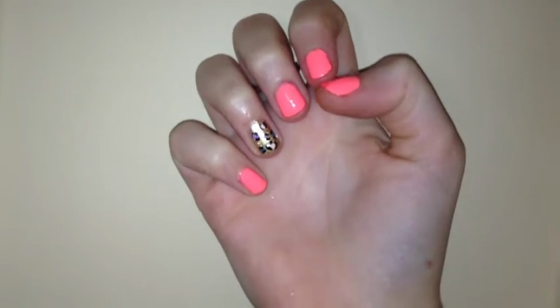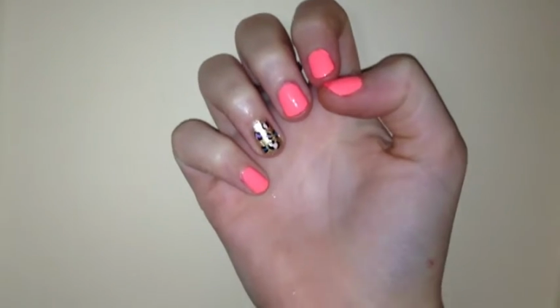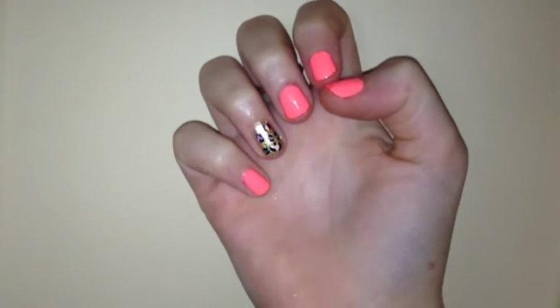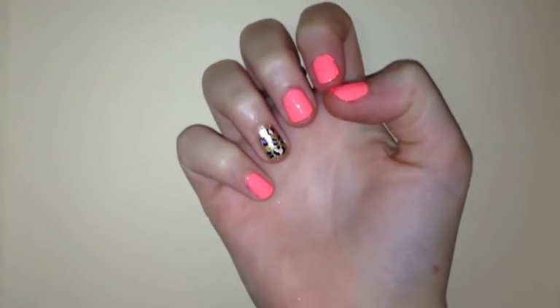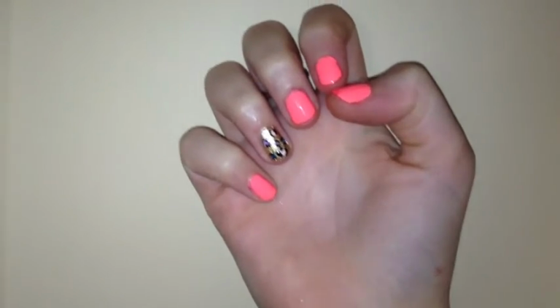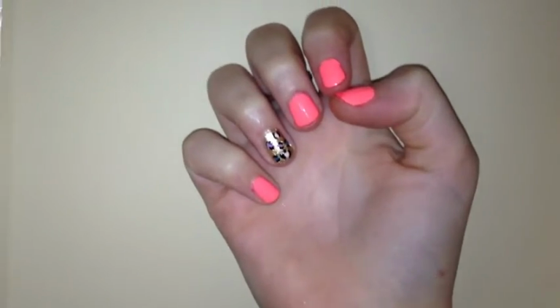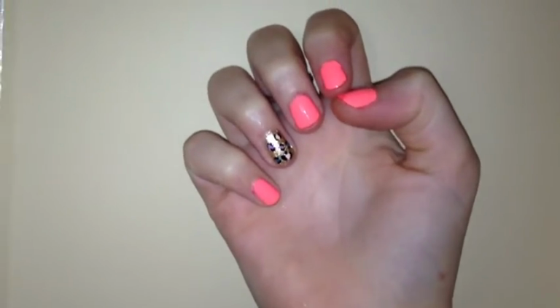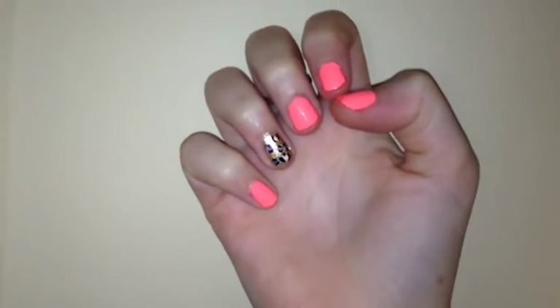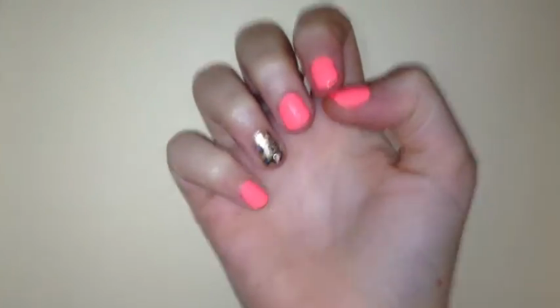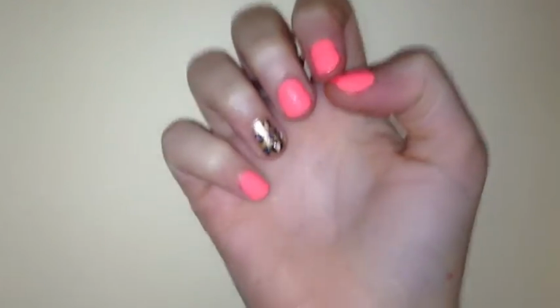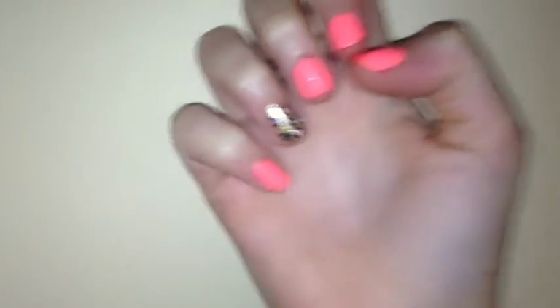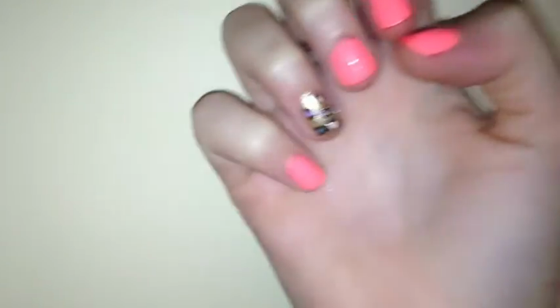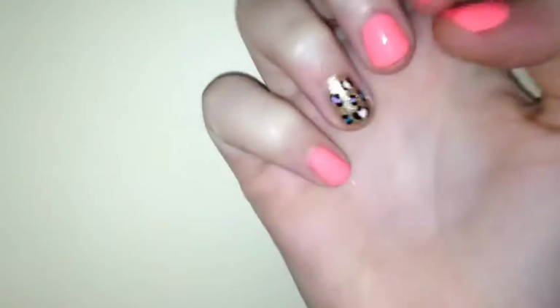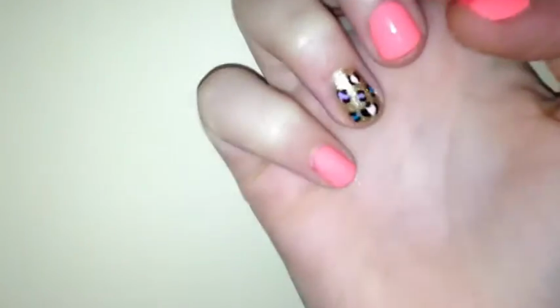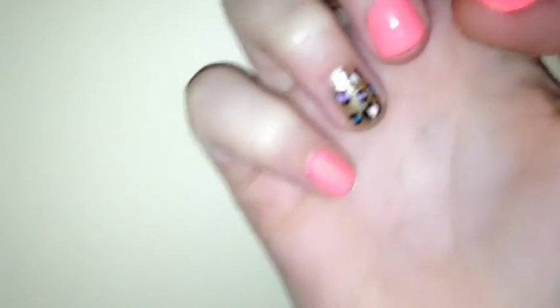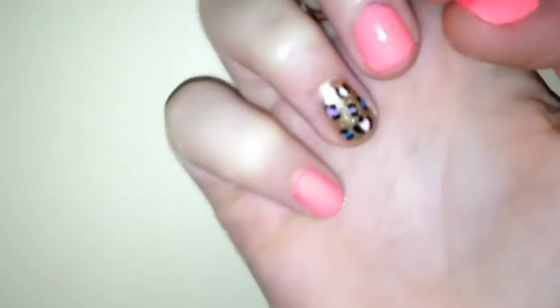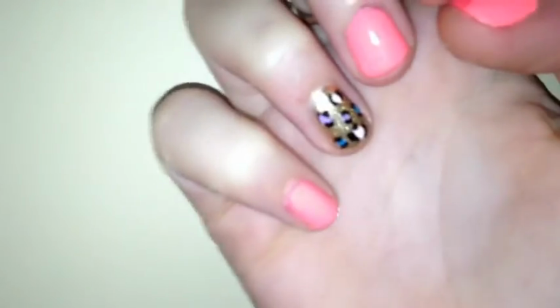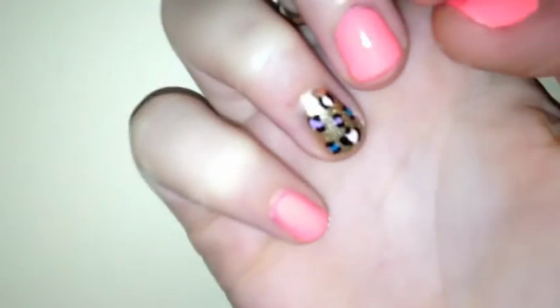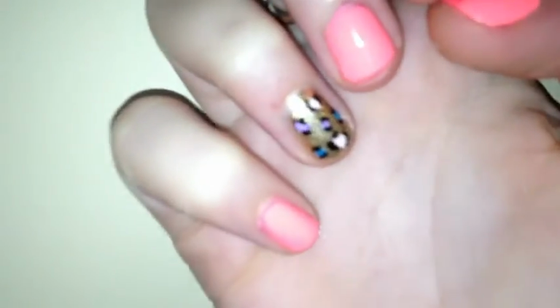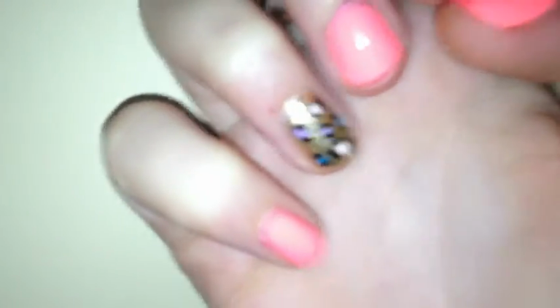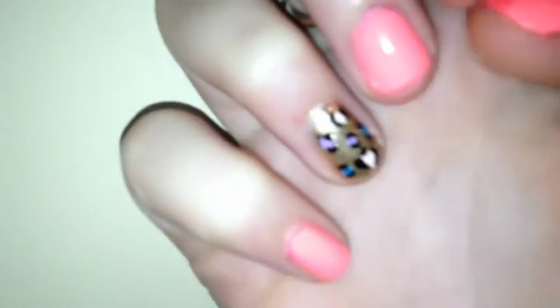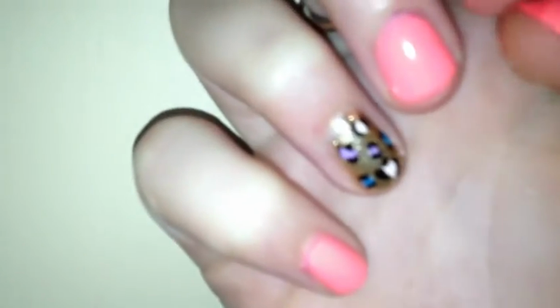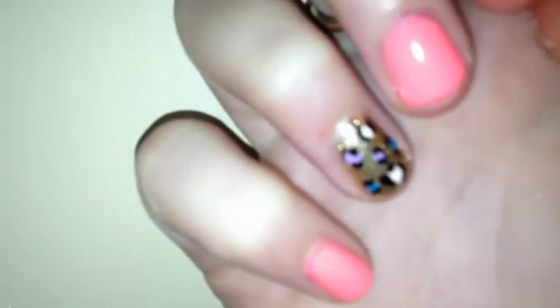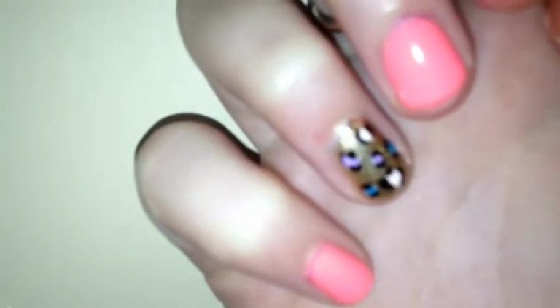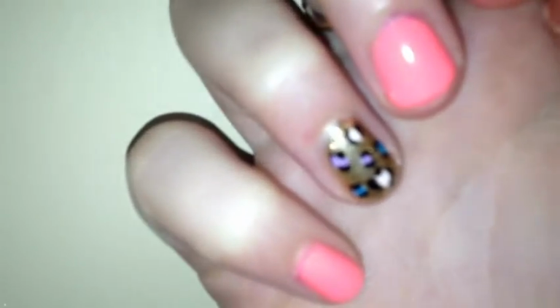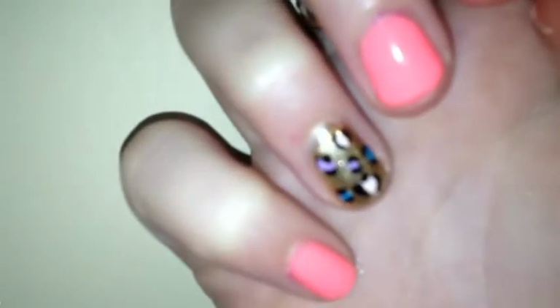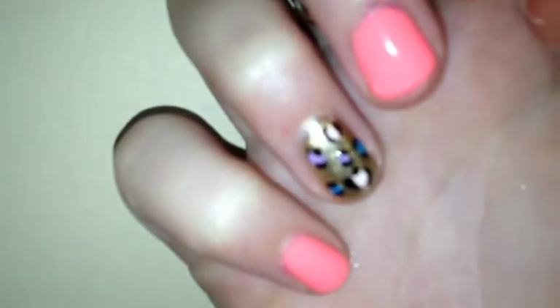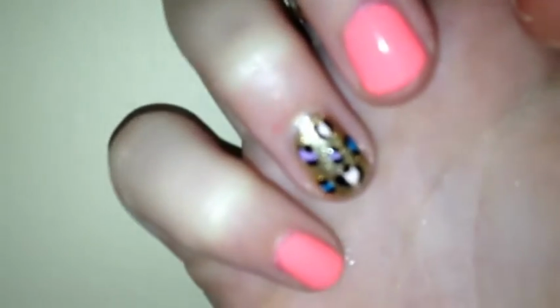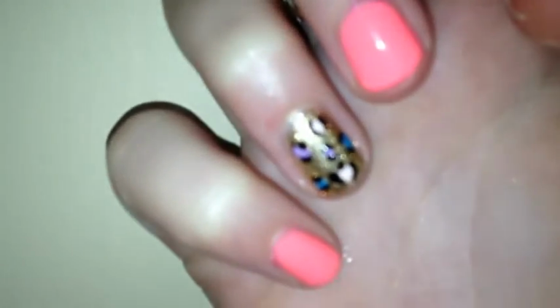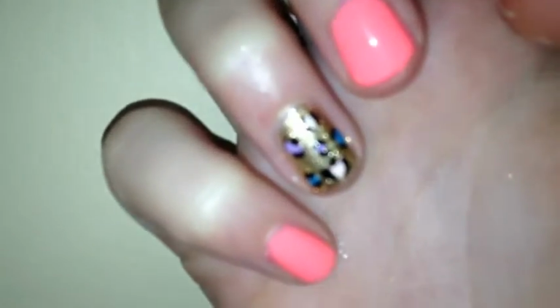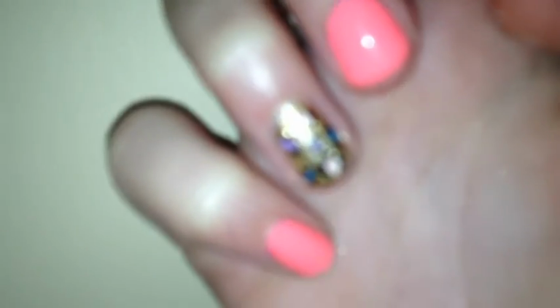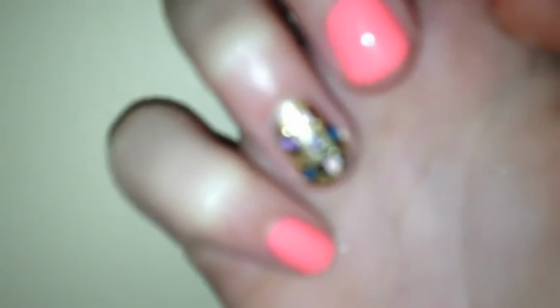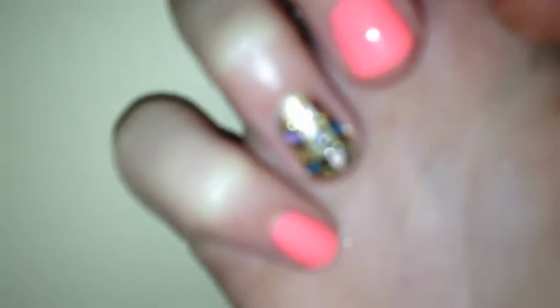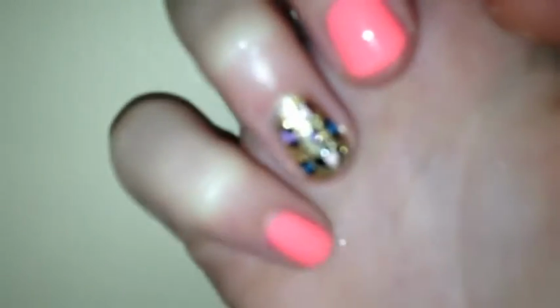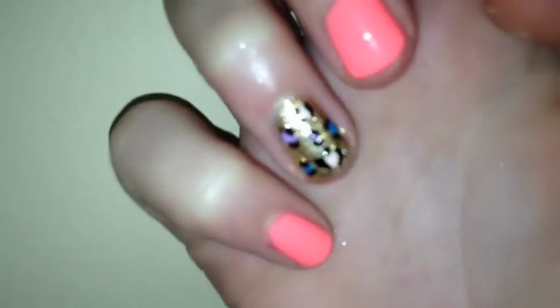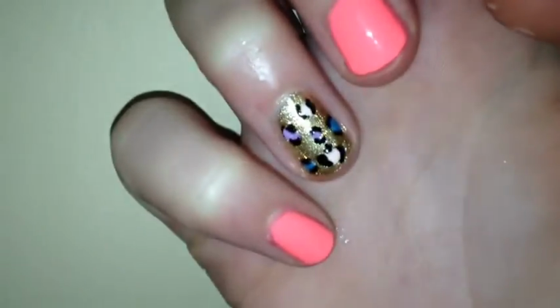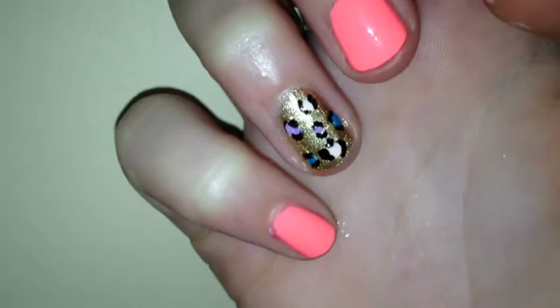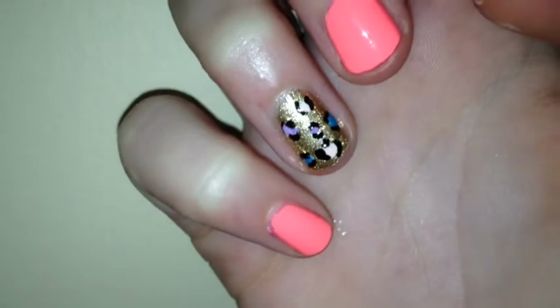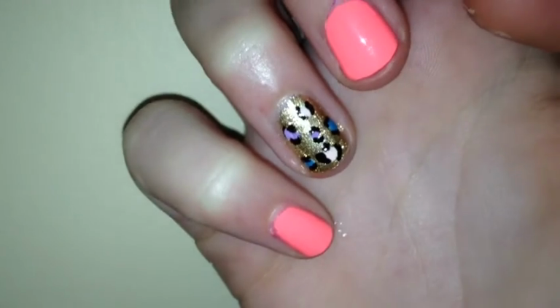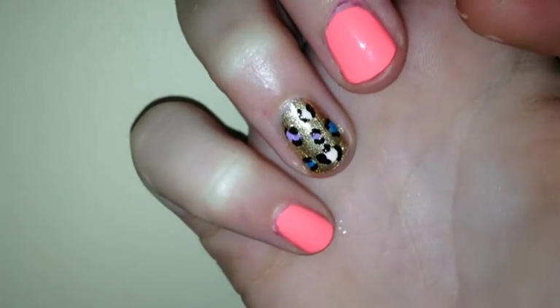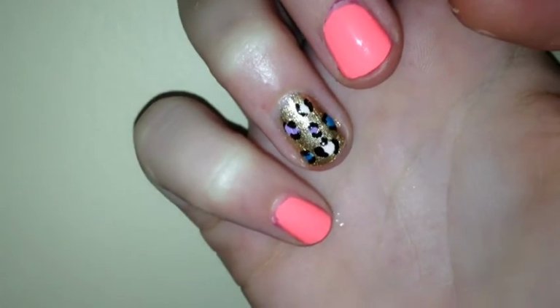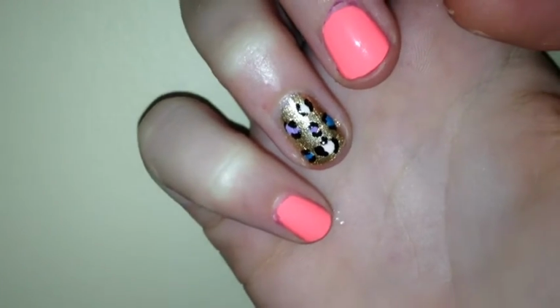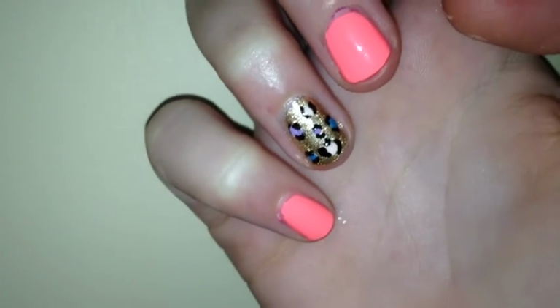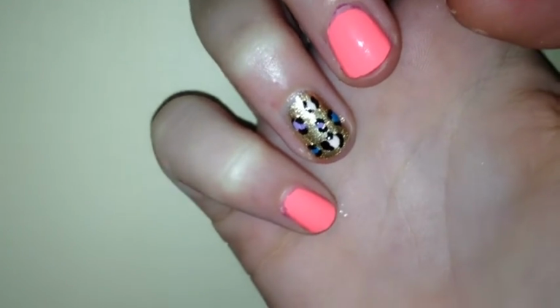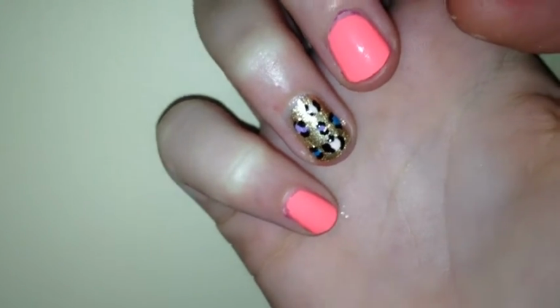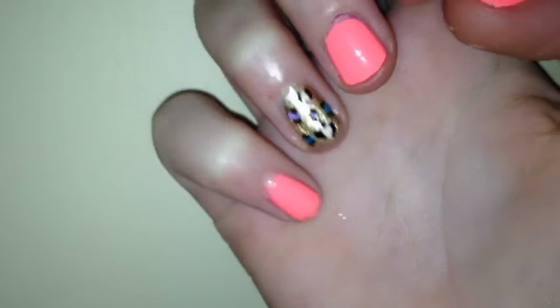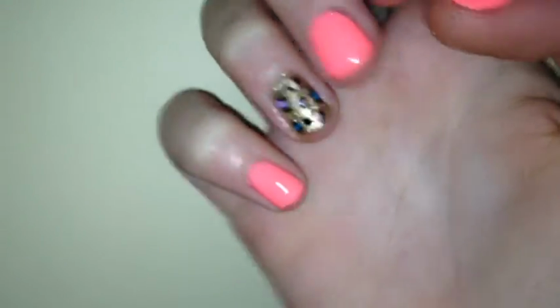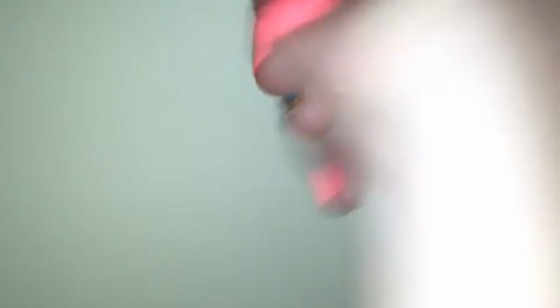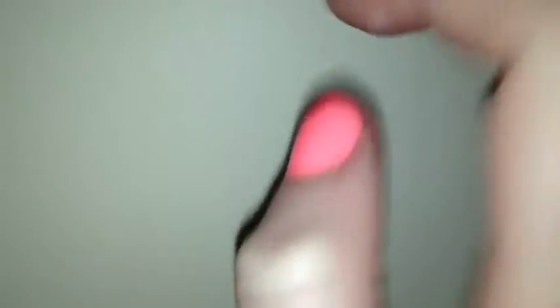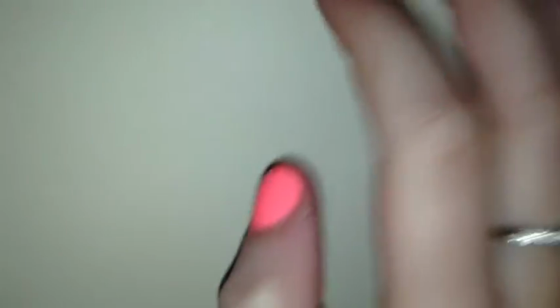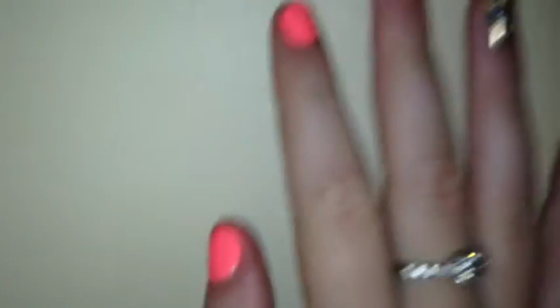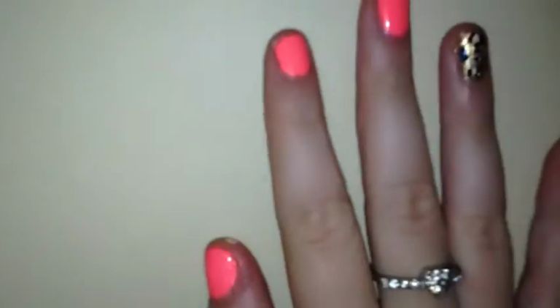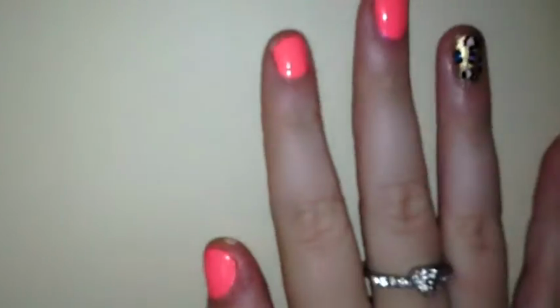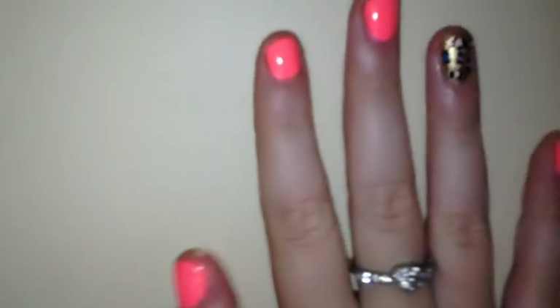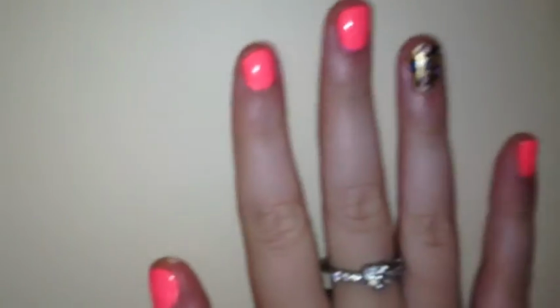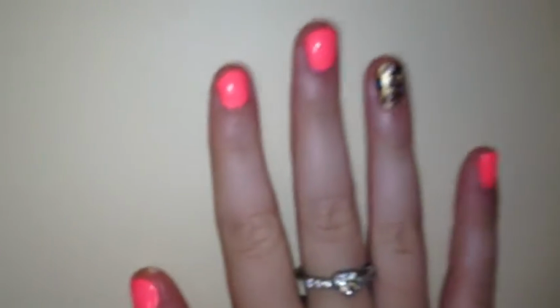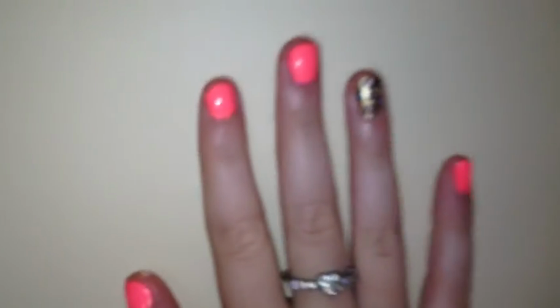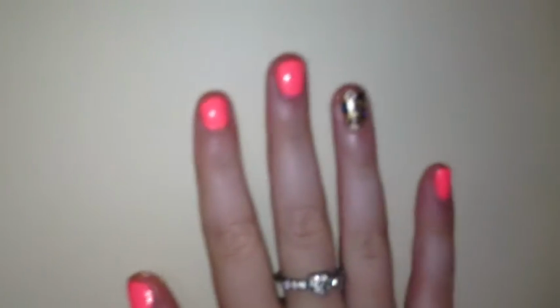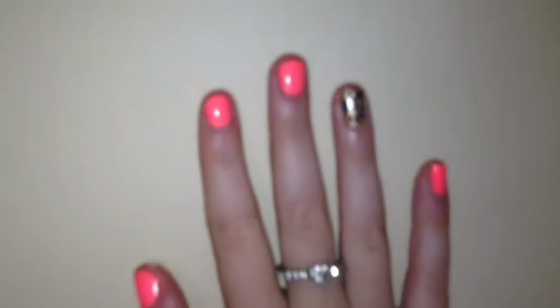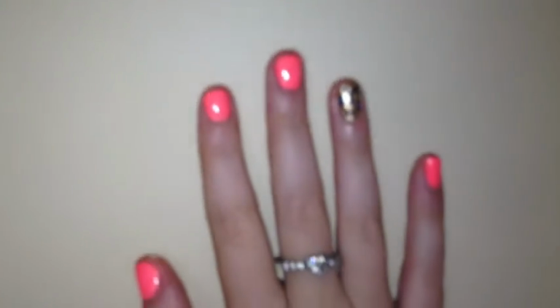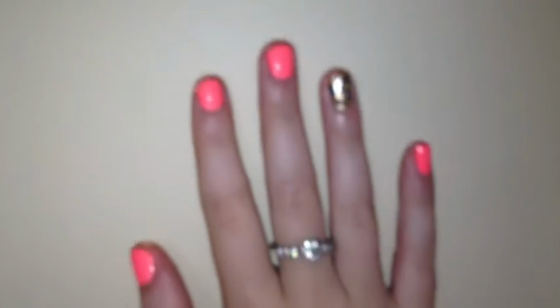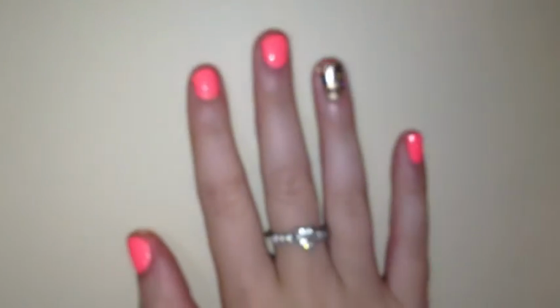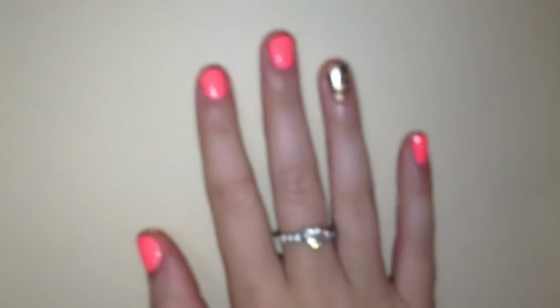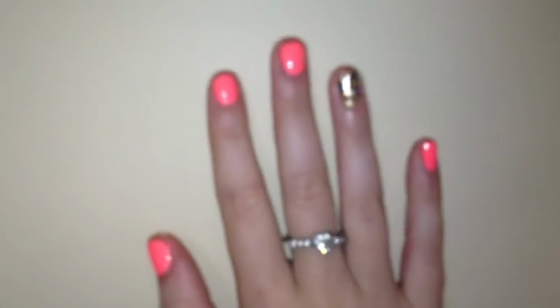Hey guys, so today we're going to show you how to recreate this cute and easy cheetah nail art. I hope you guys enjoy.